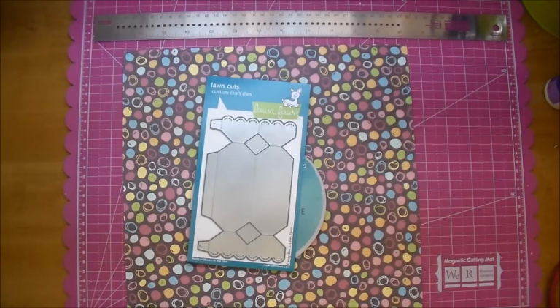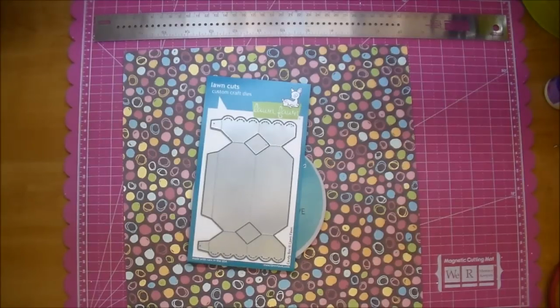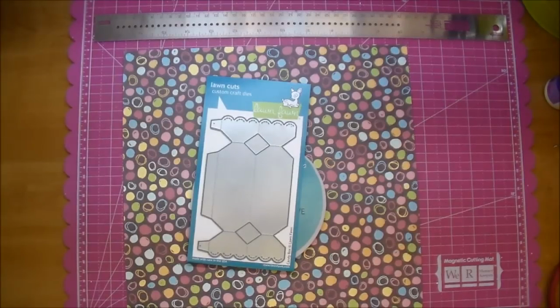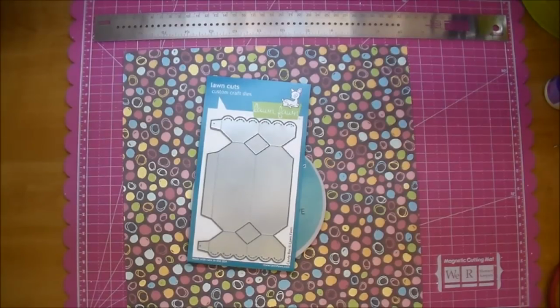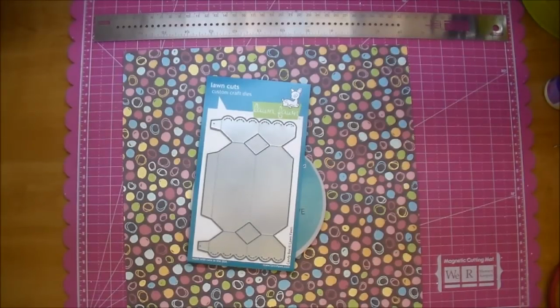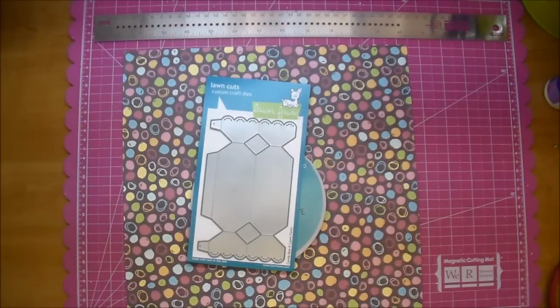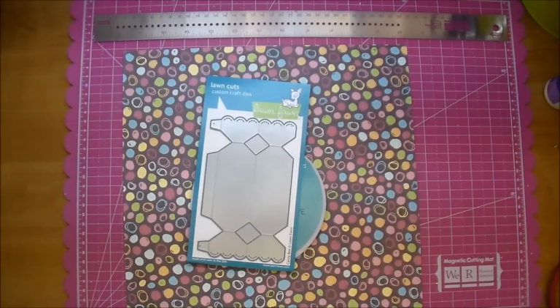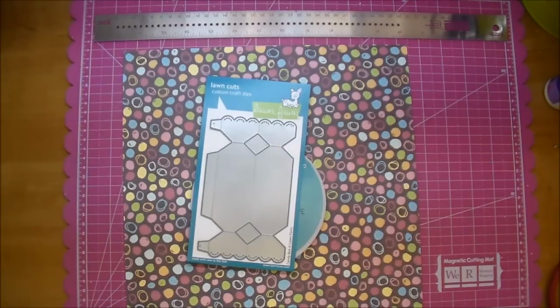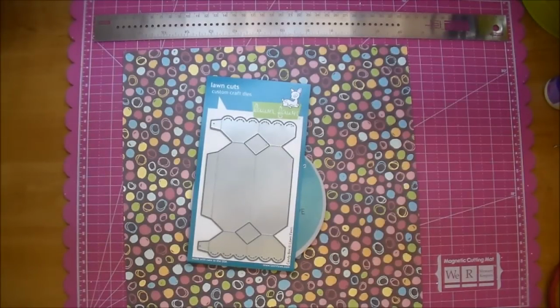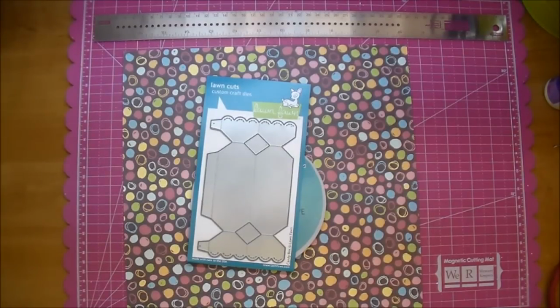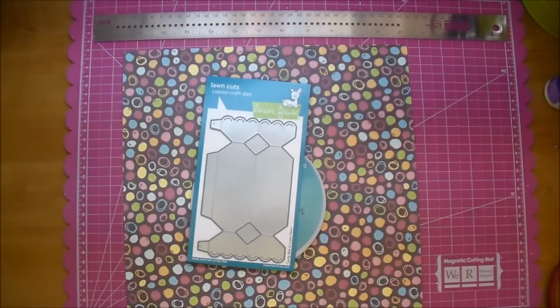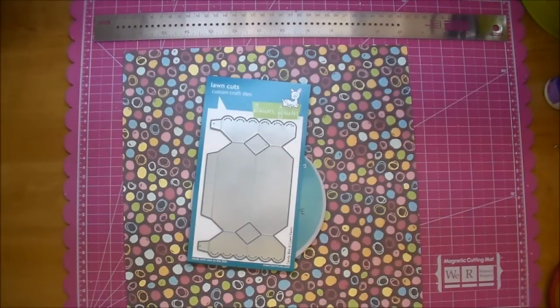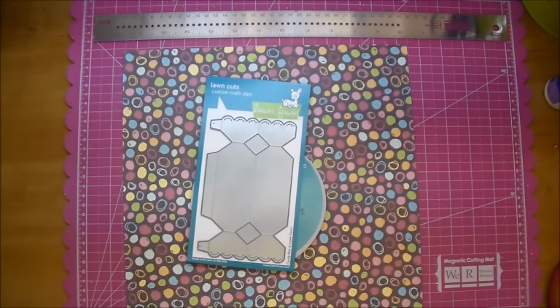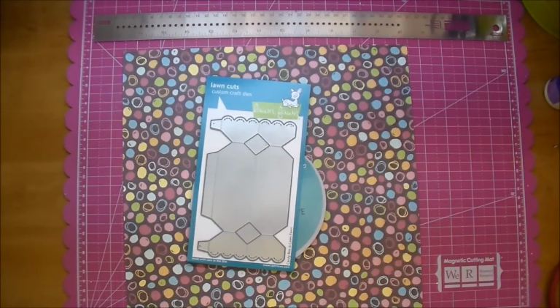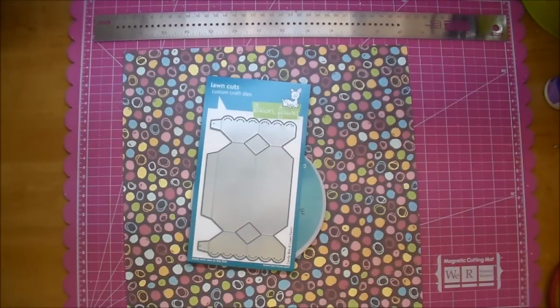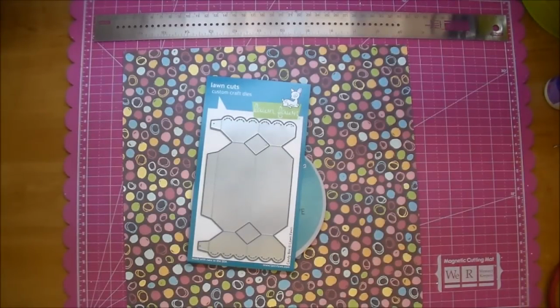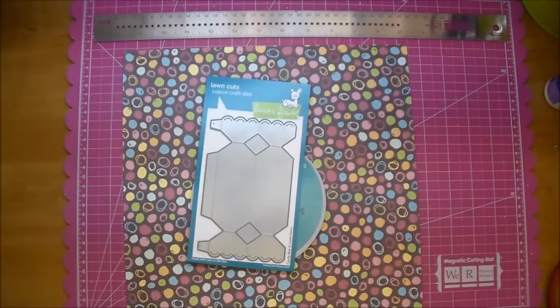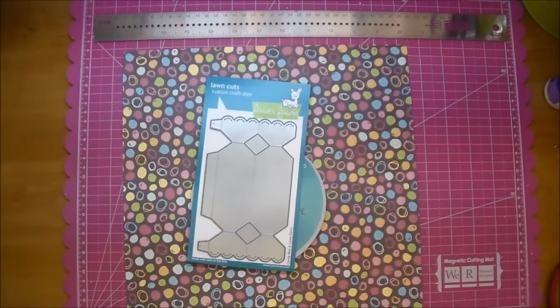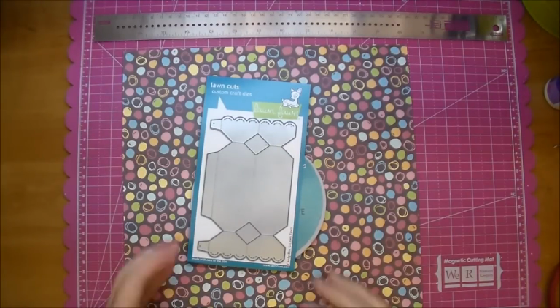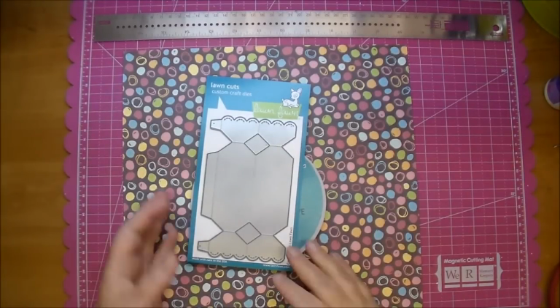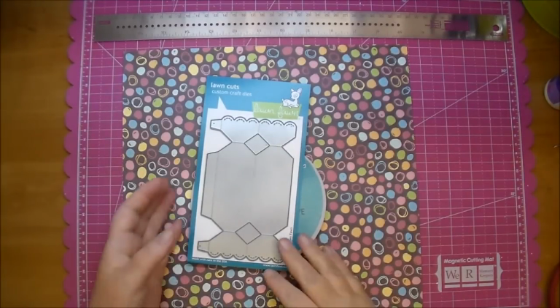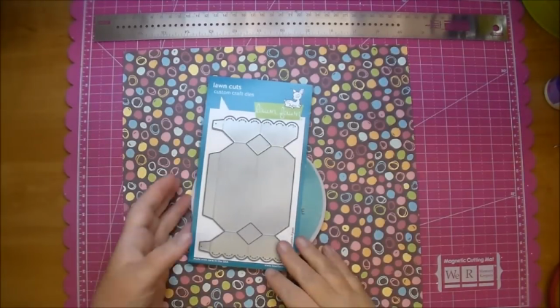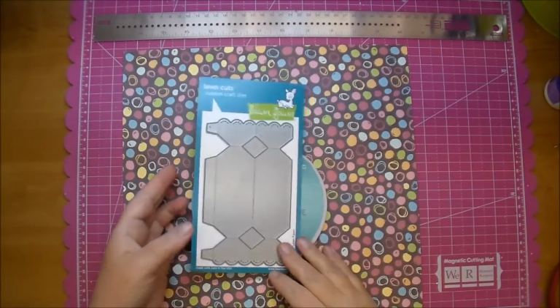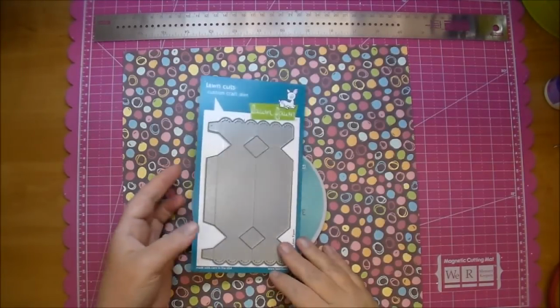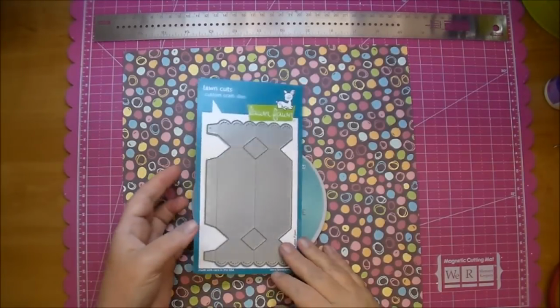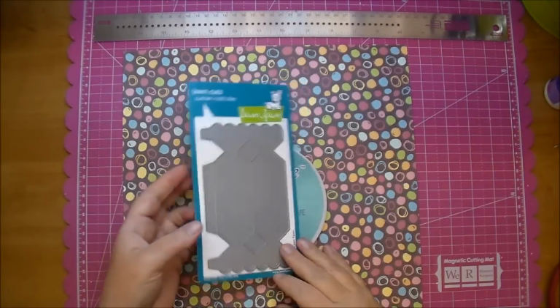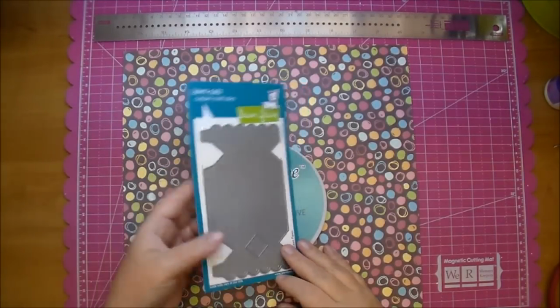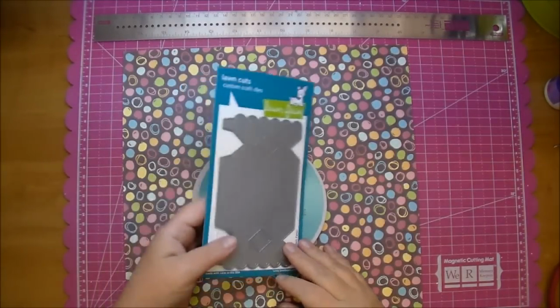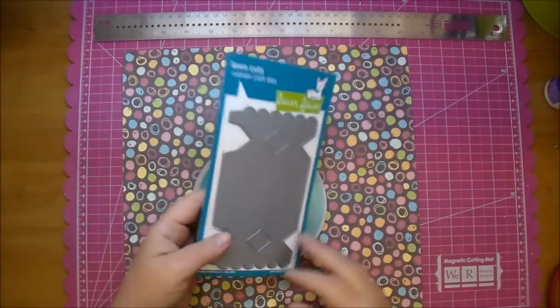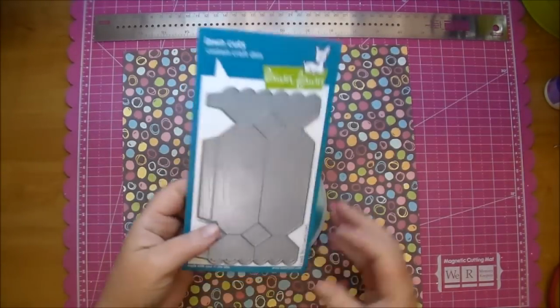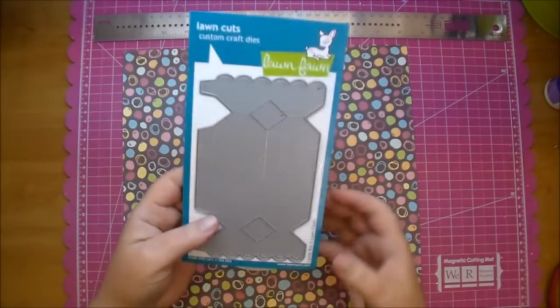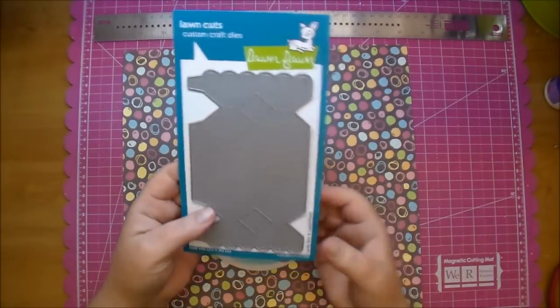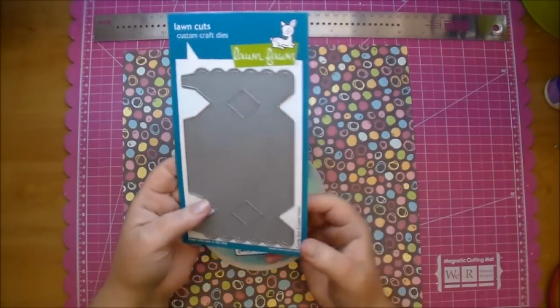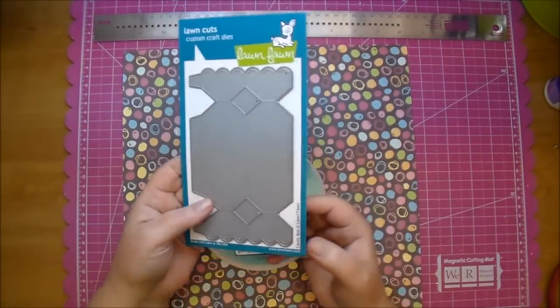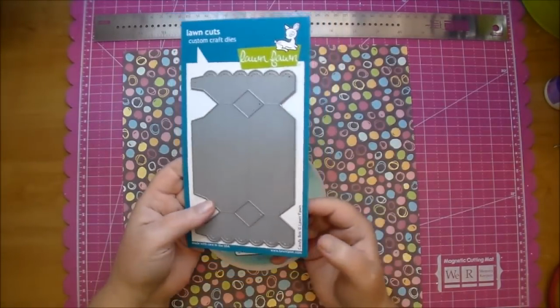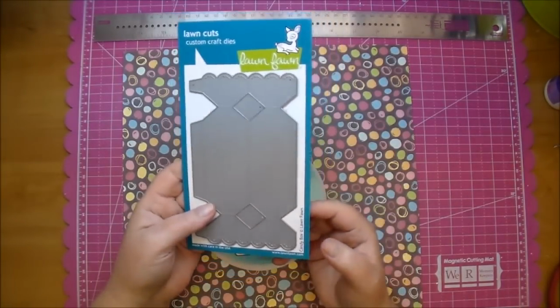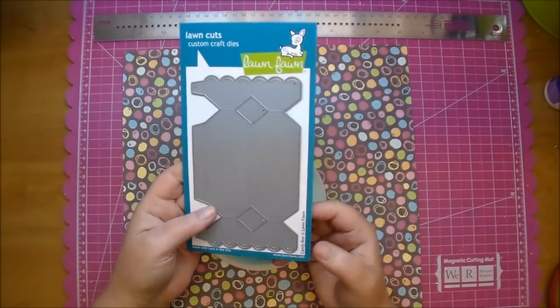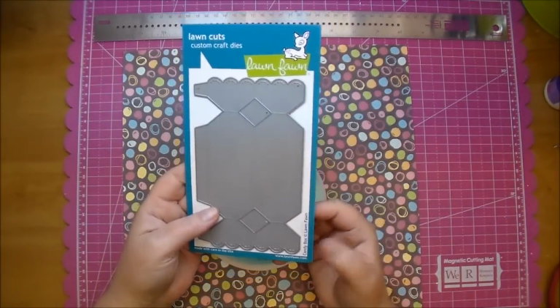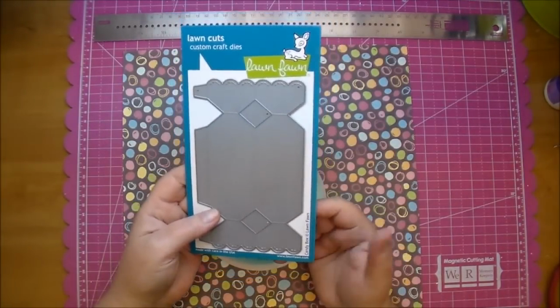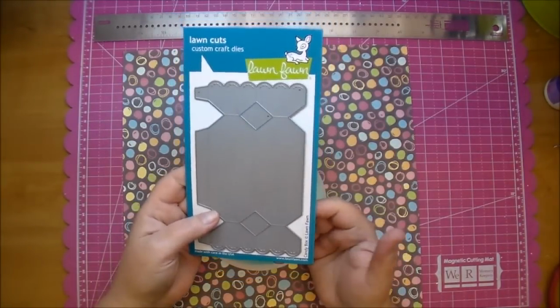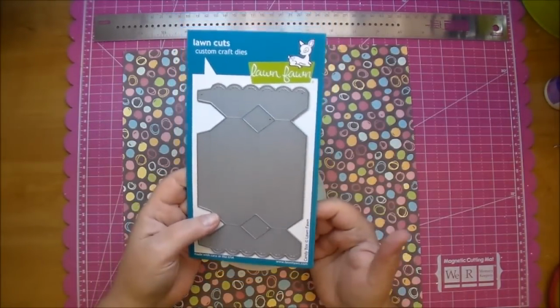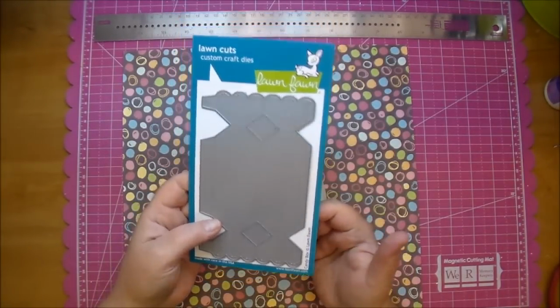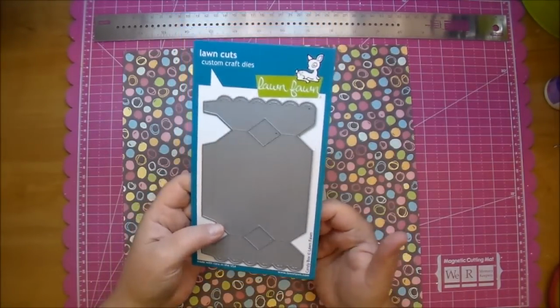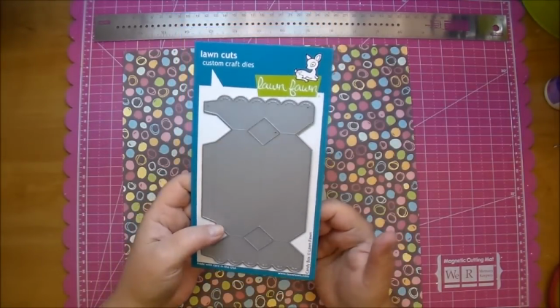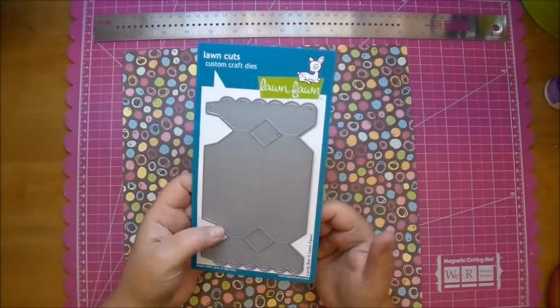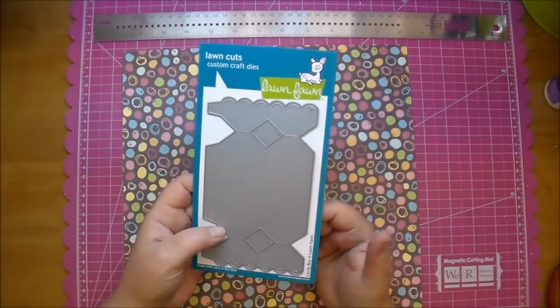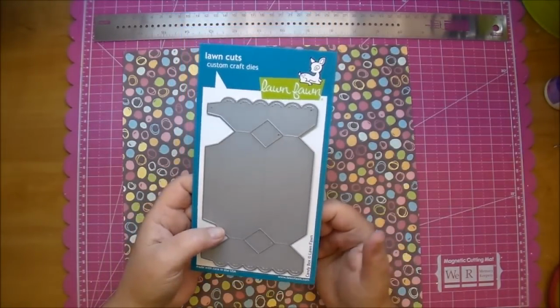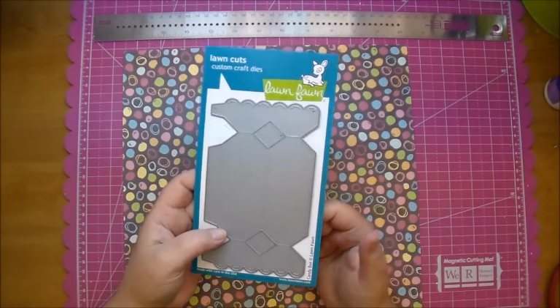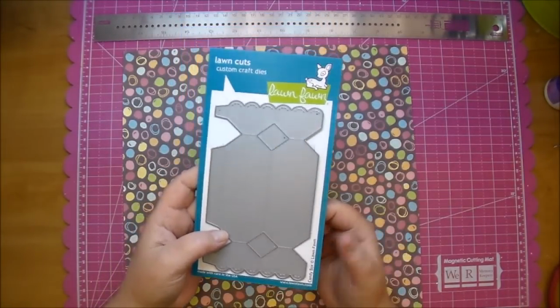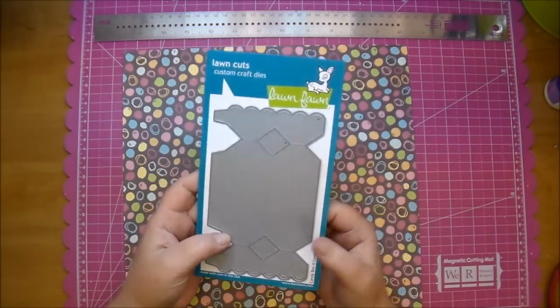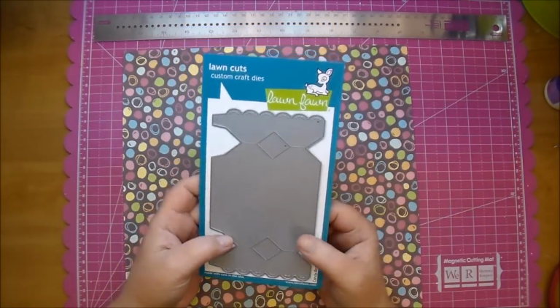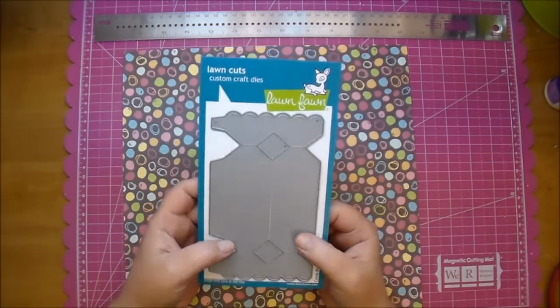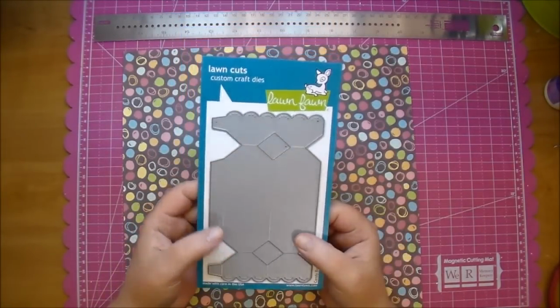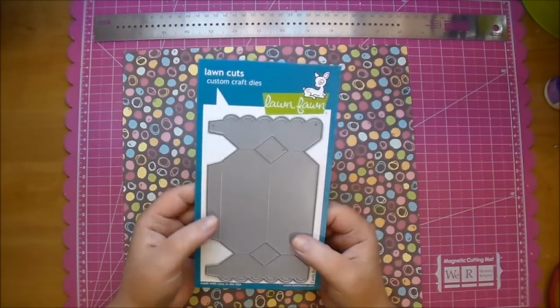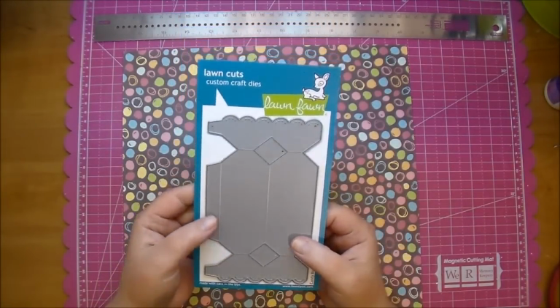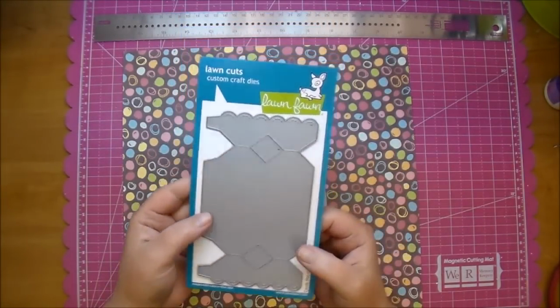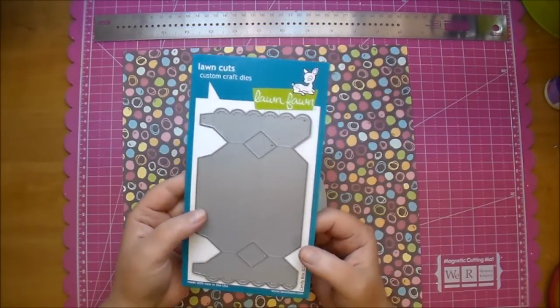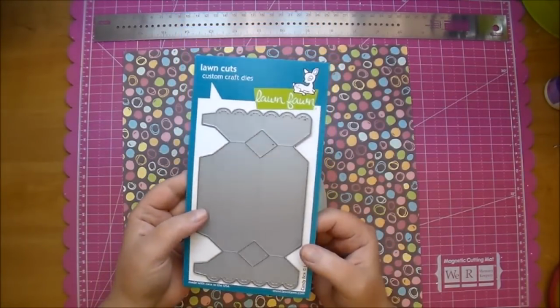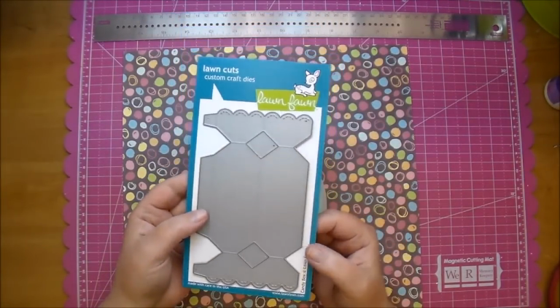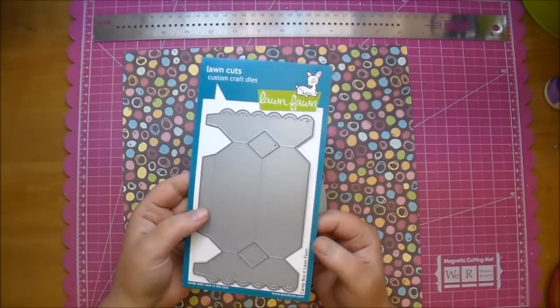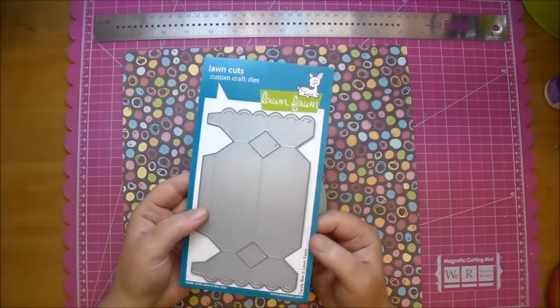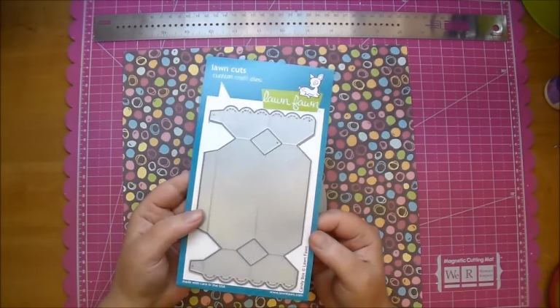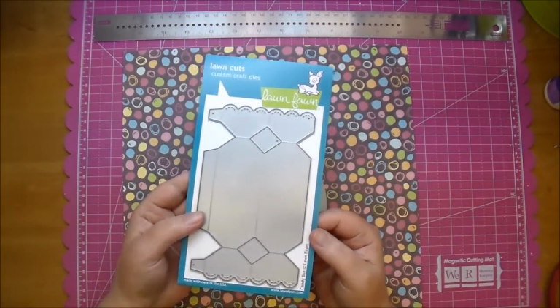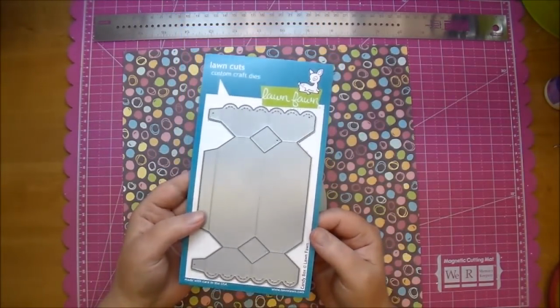Hi, it's Corrine for Cut at Home, and today I want to share with you this adorable candy box by Lawn Fawn.